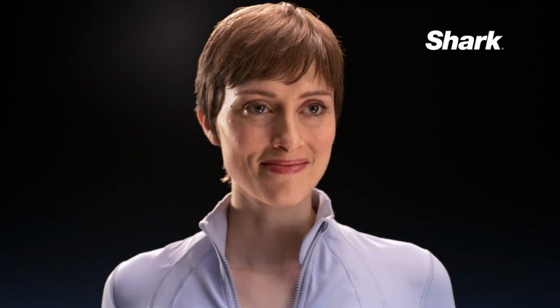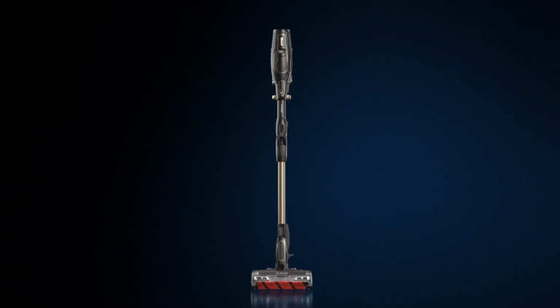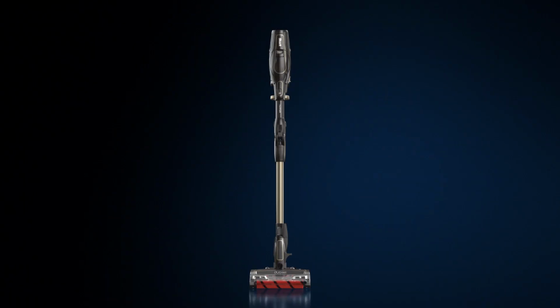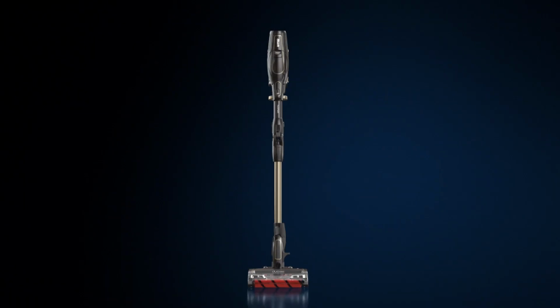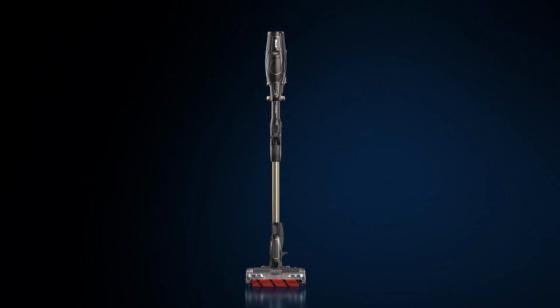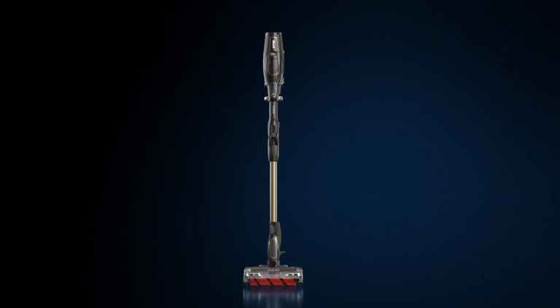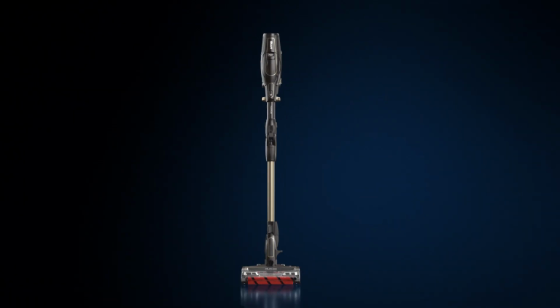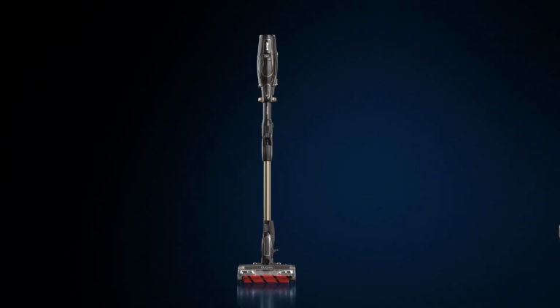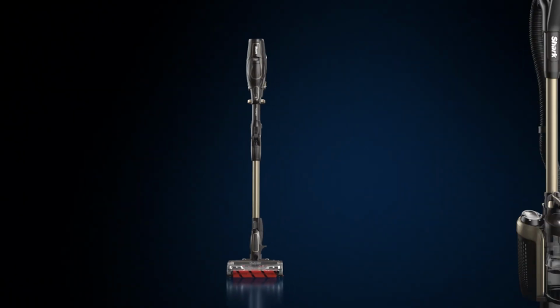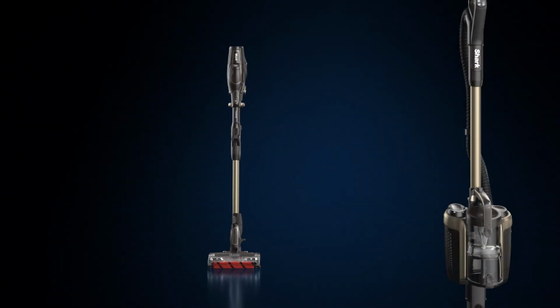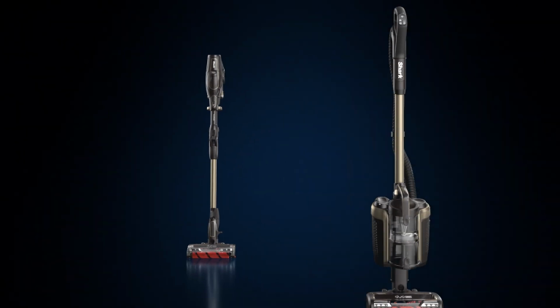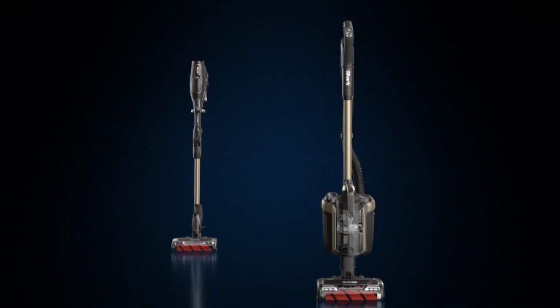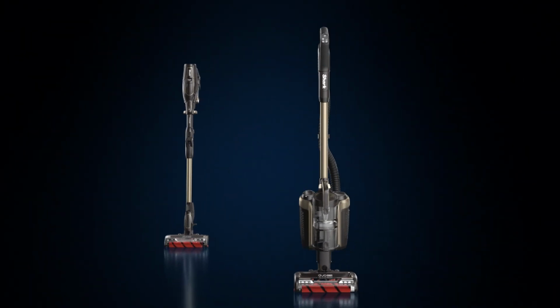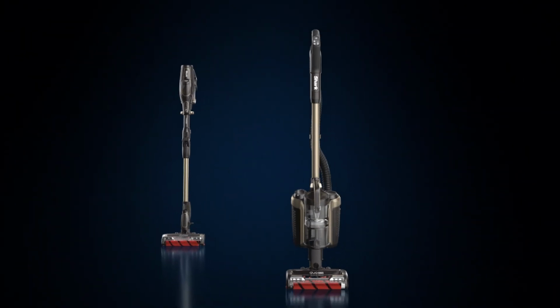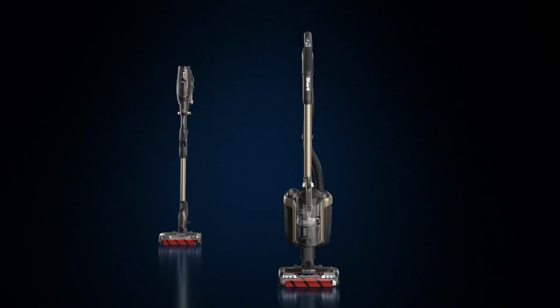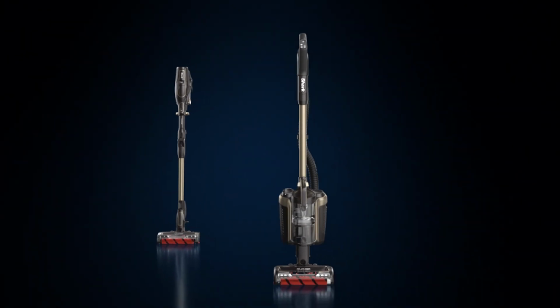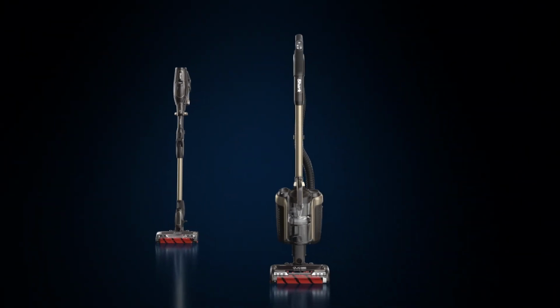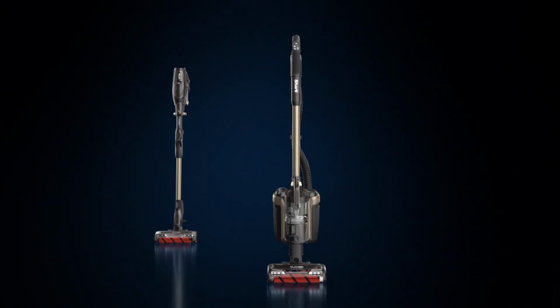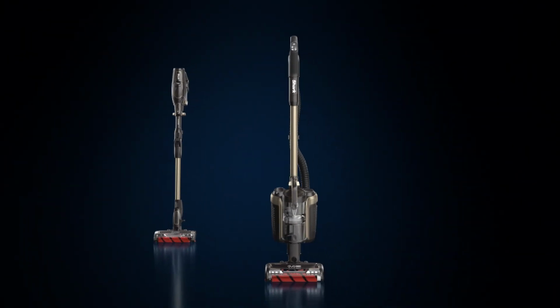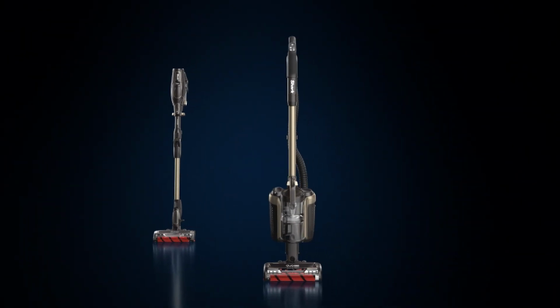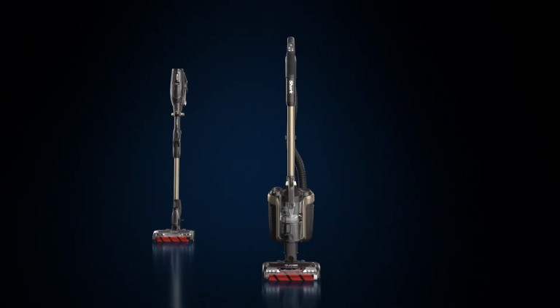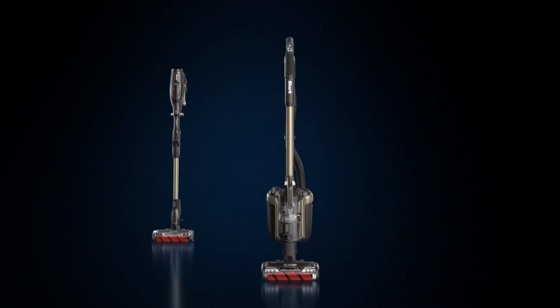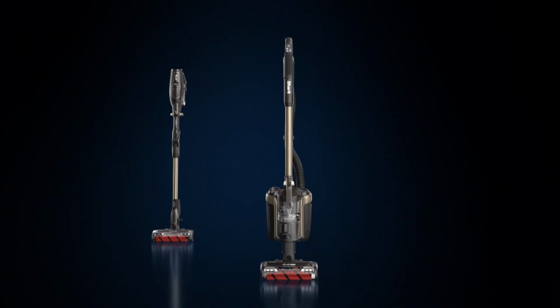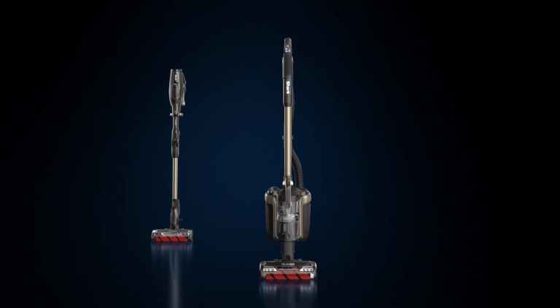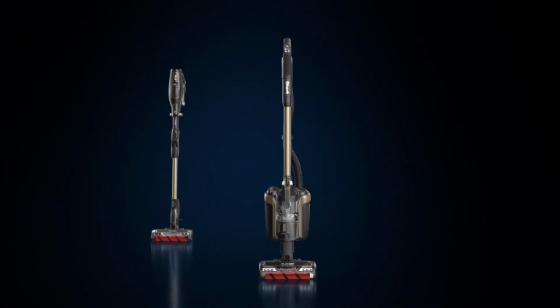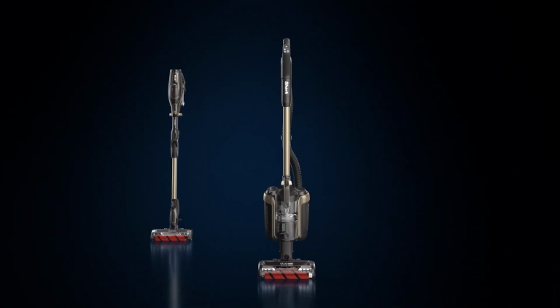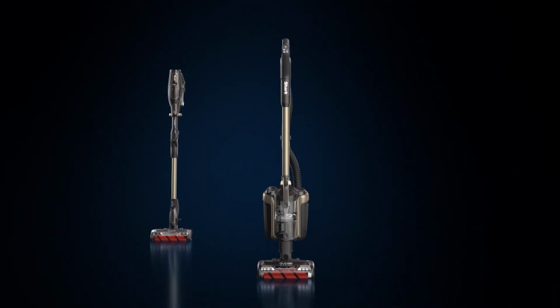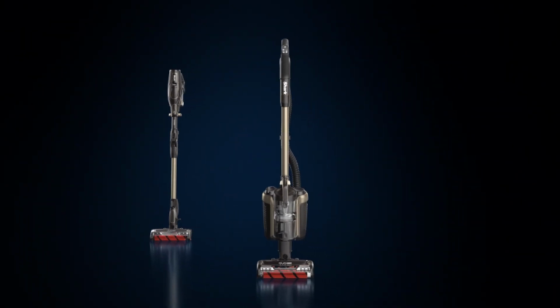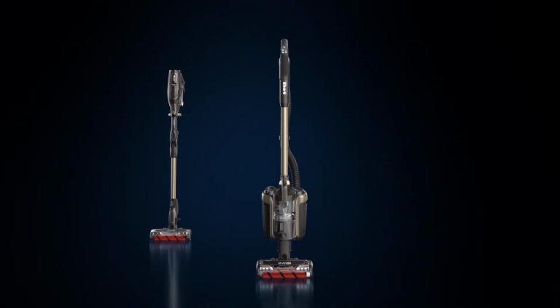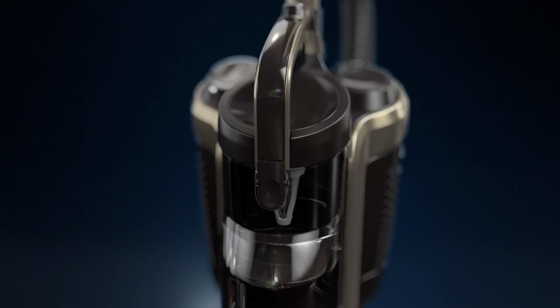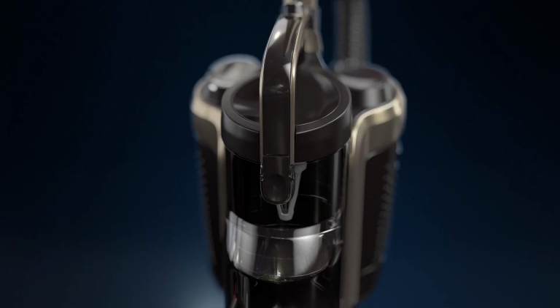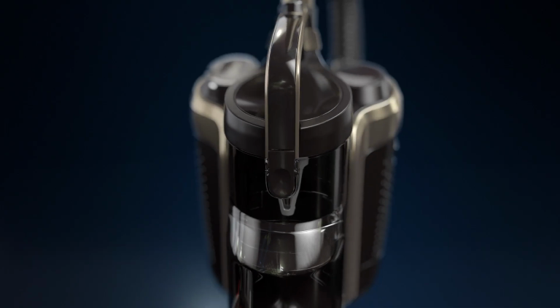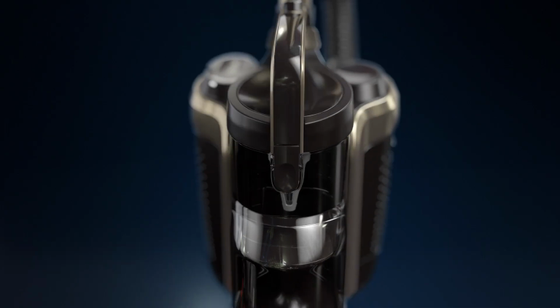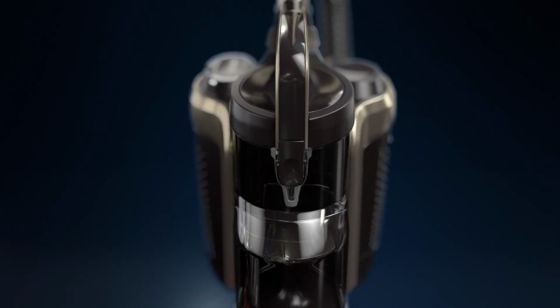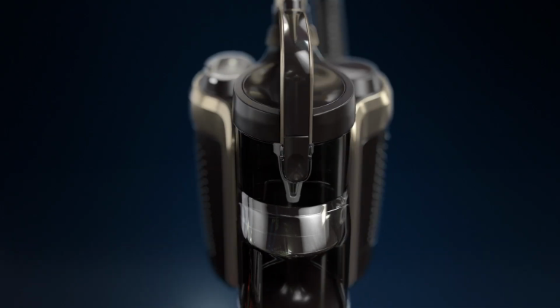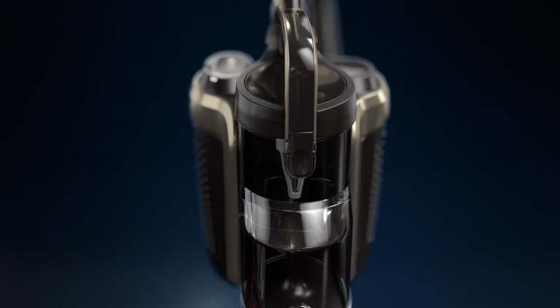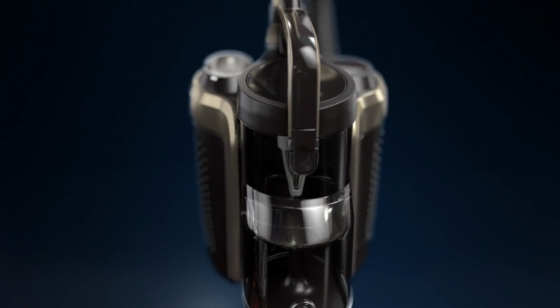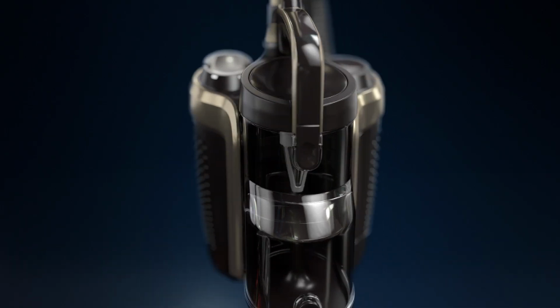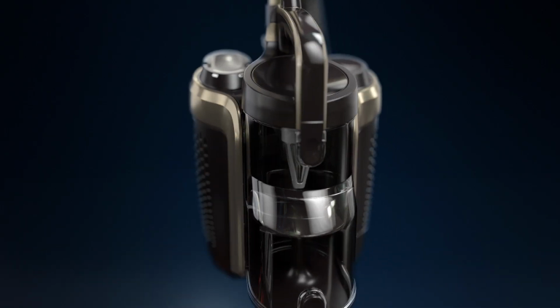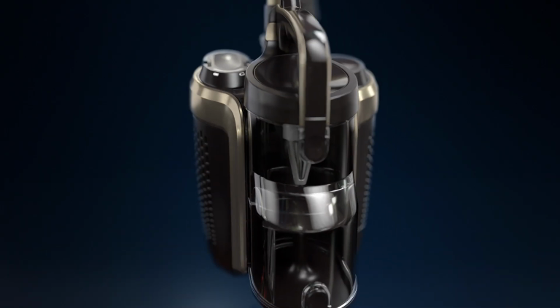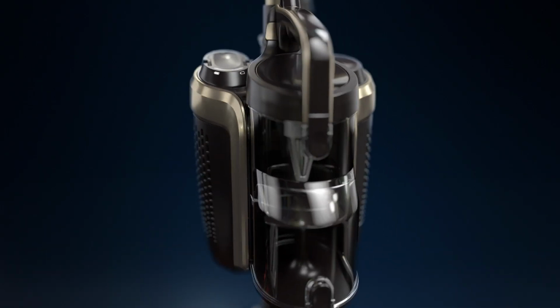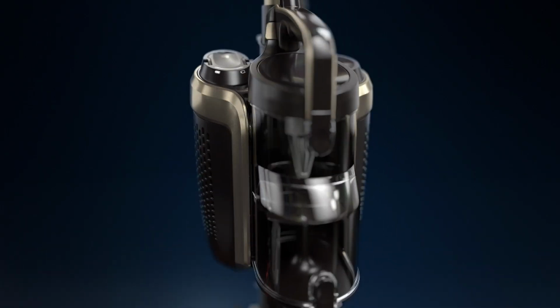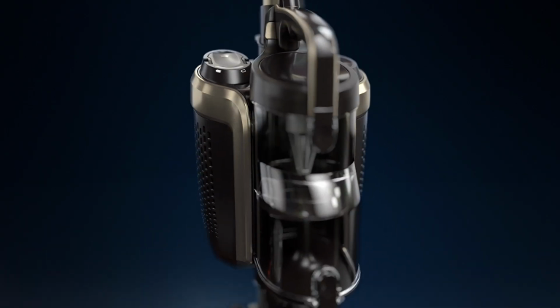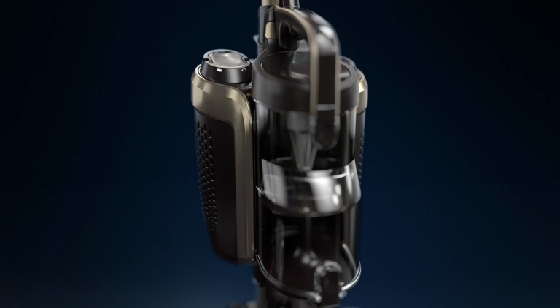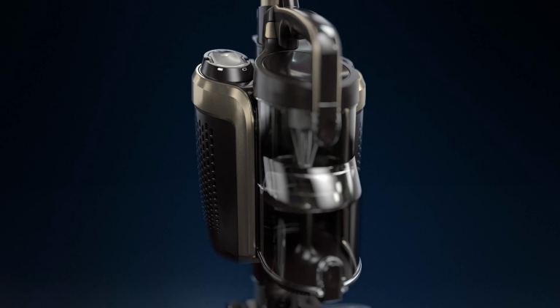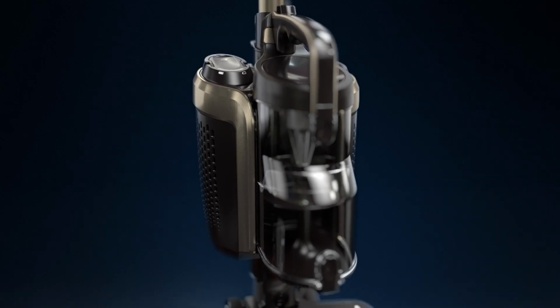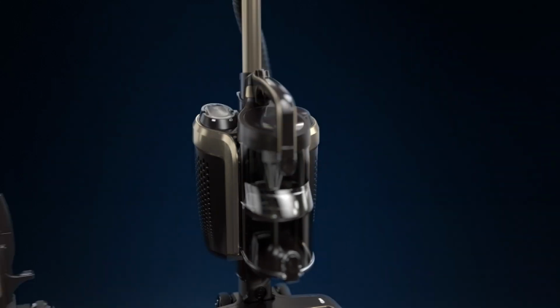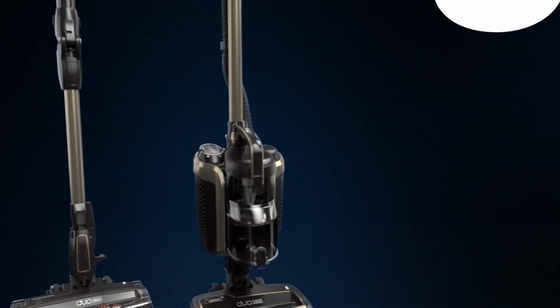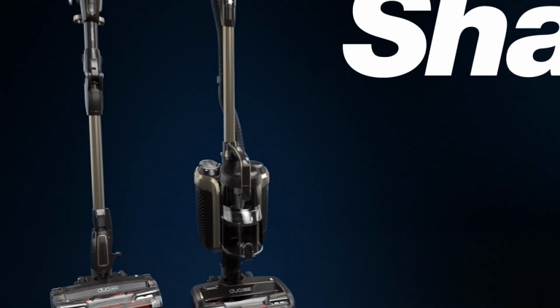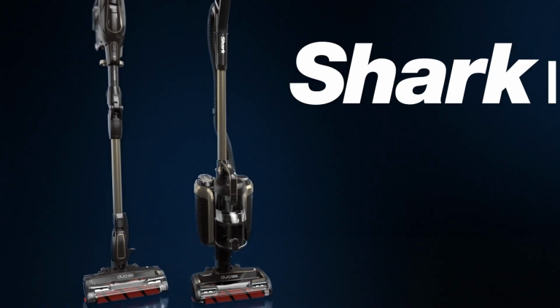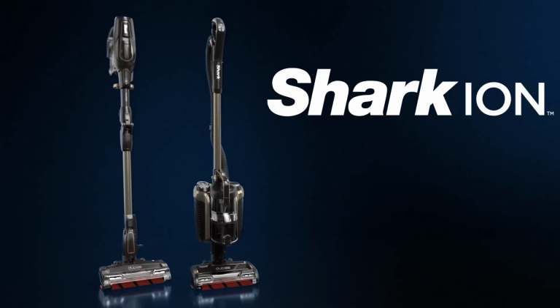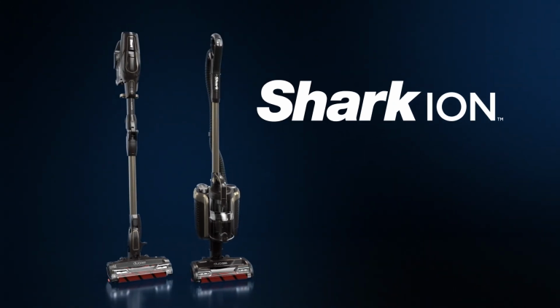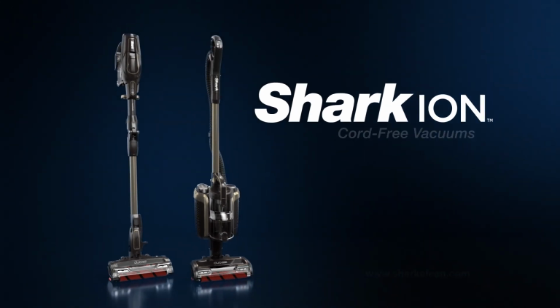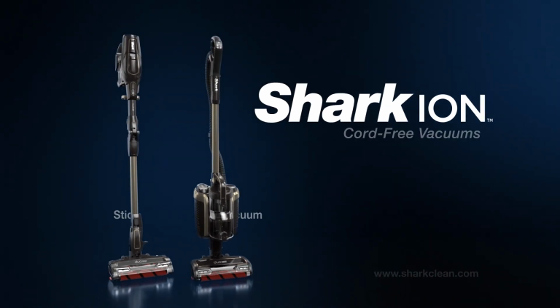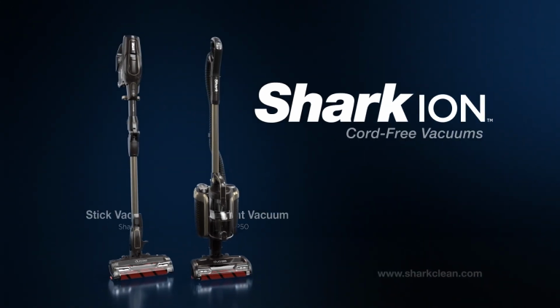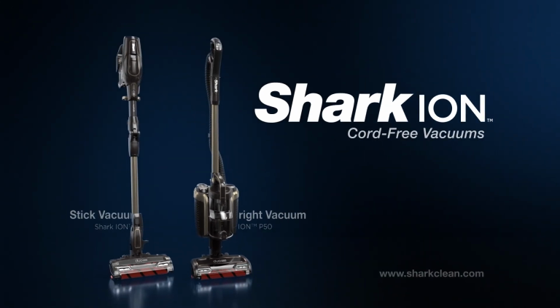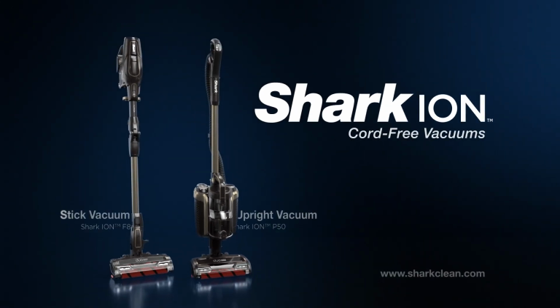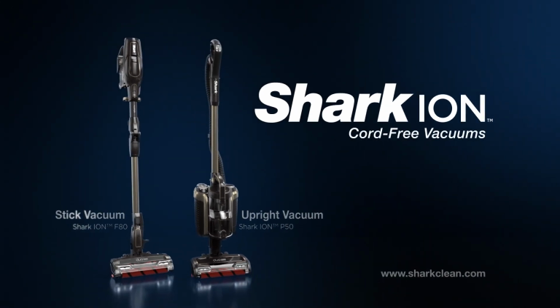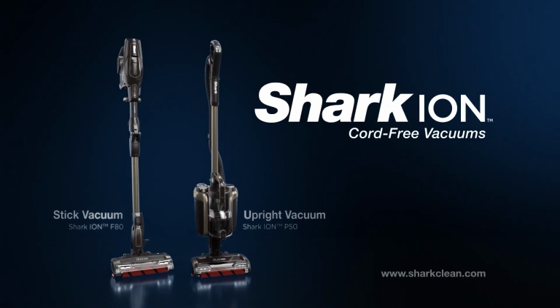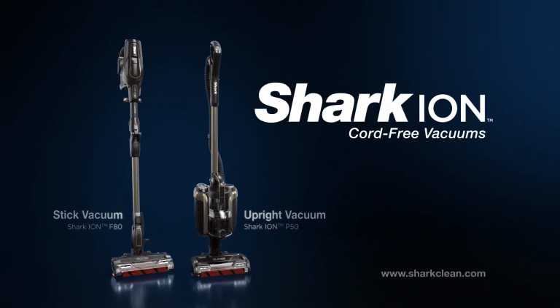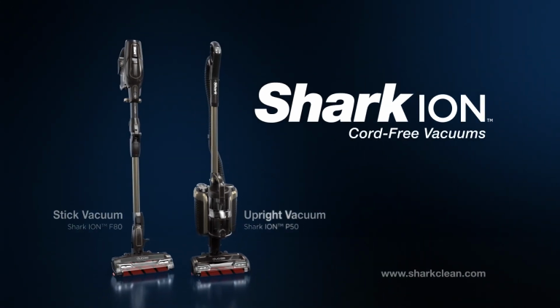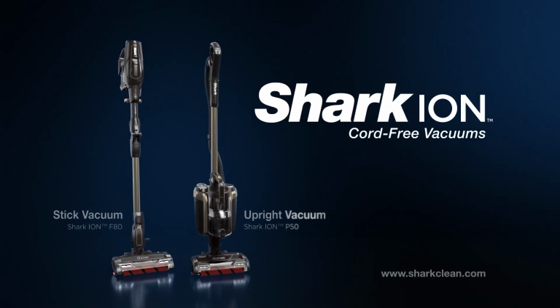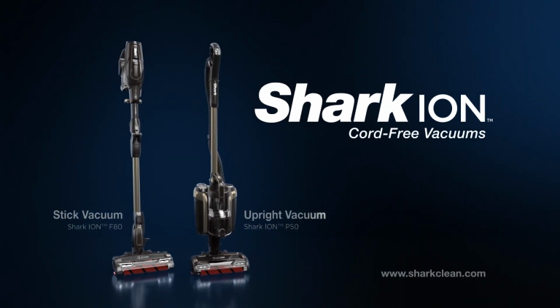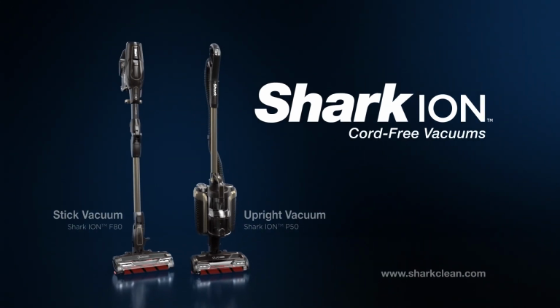And now Shark takes cord-free beyond stick vacuums by introducing a full upright model. Shark Ion Cord-Free Vacuums — available in stick and upright.